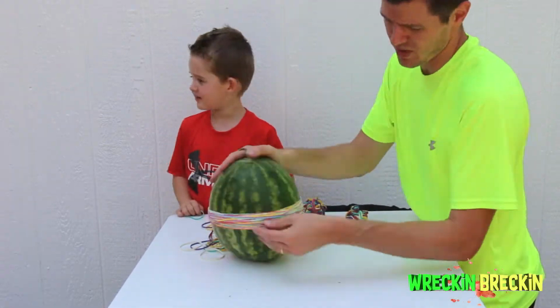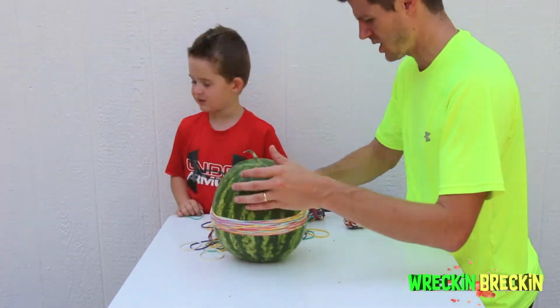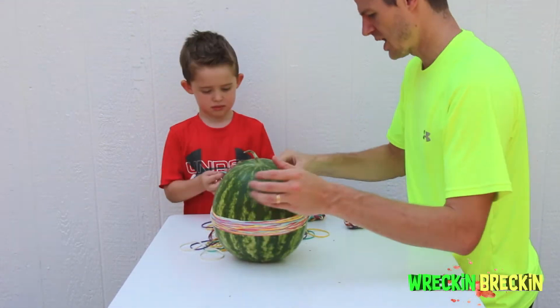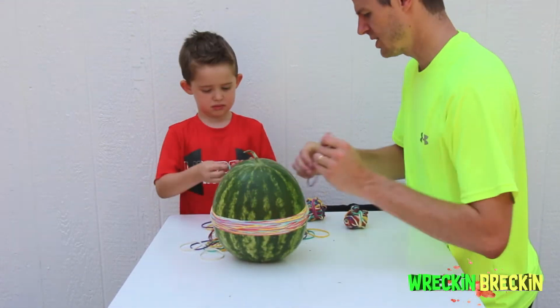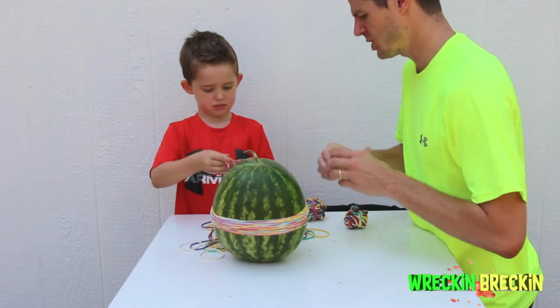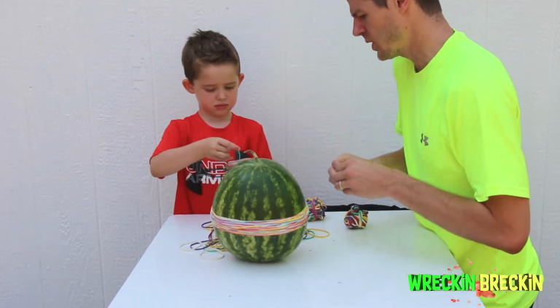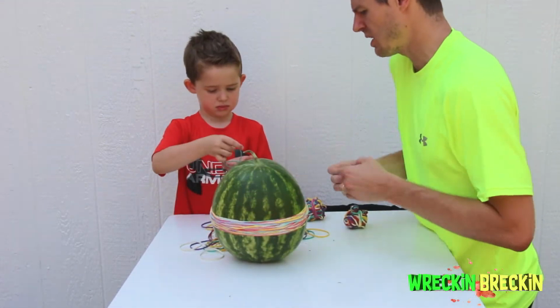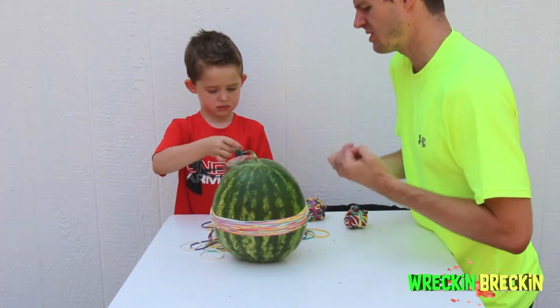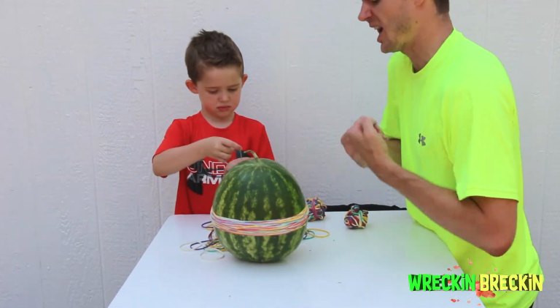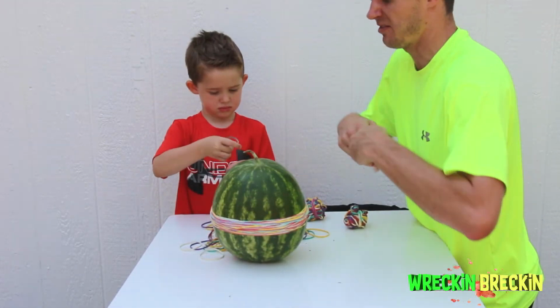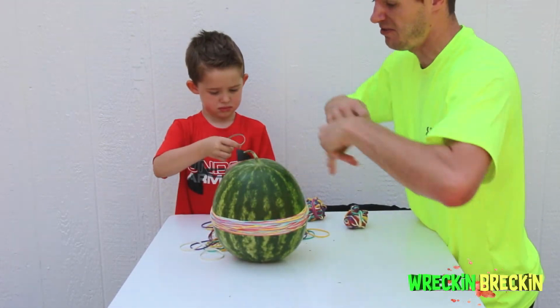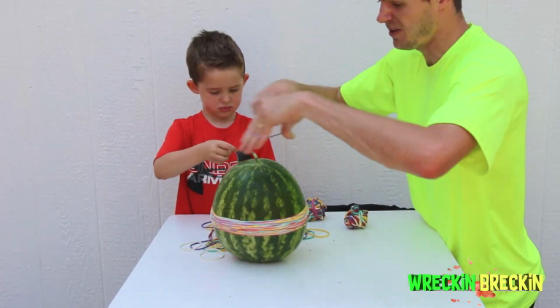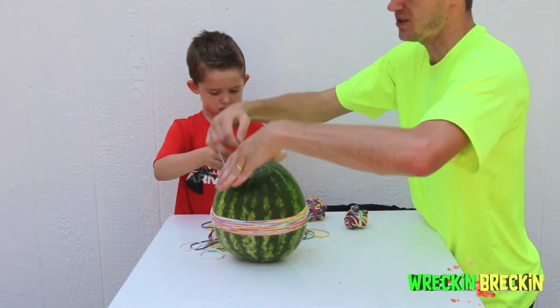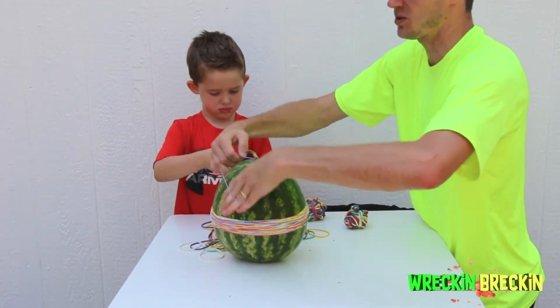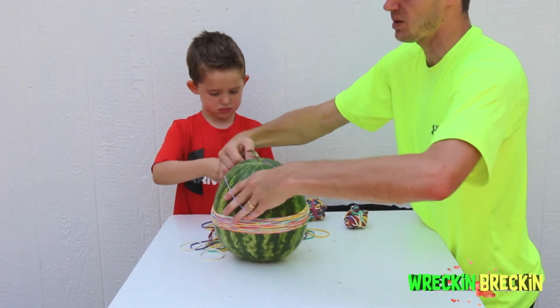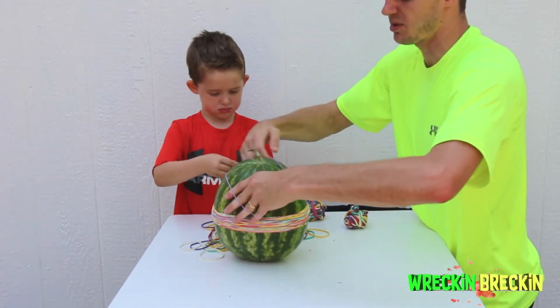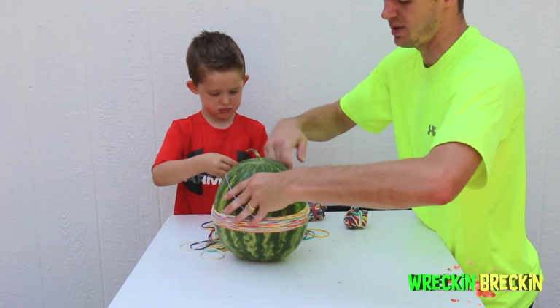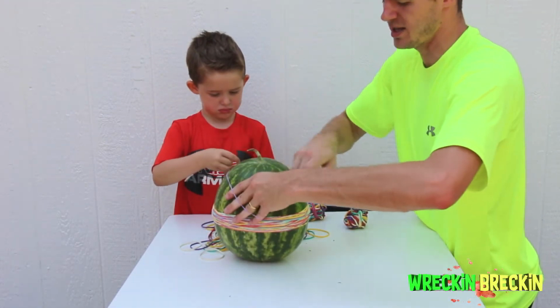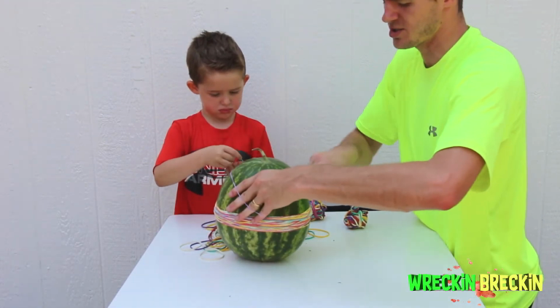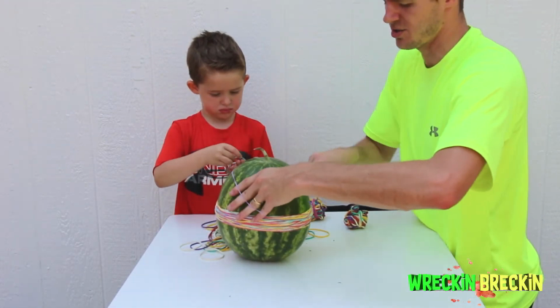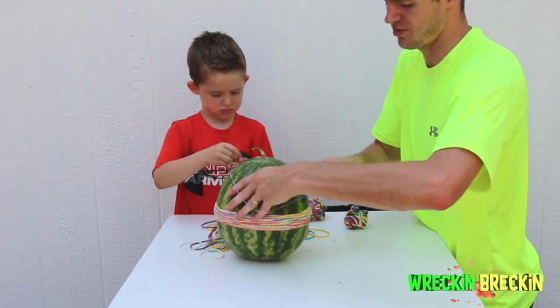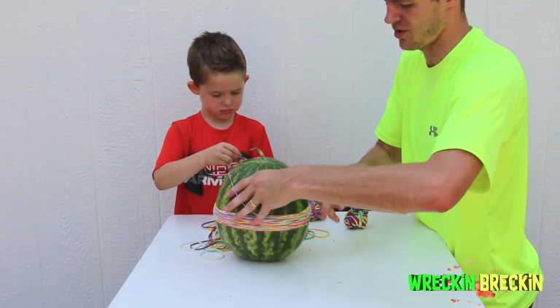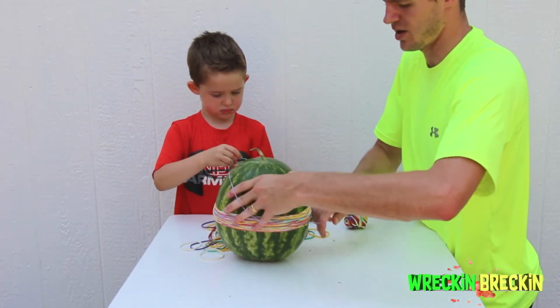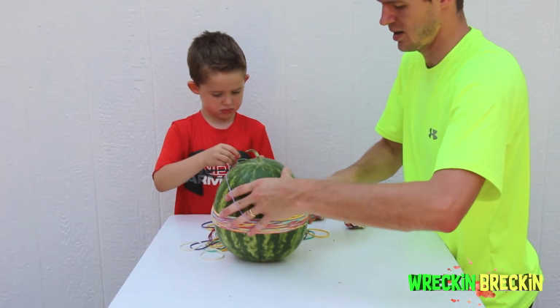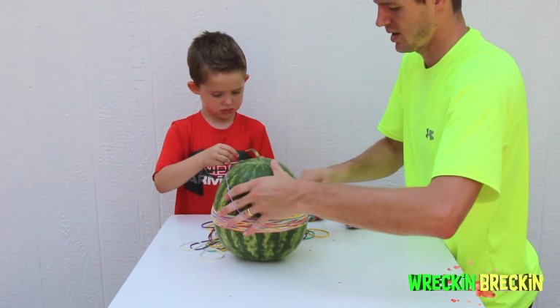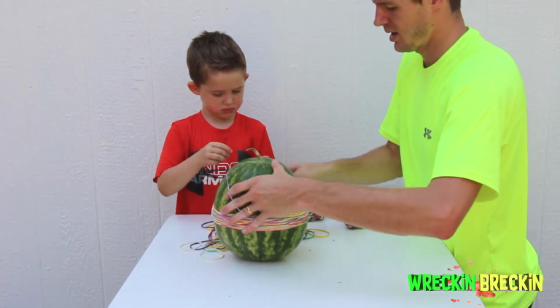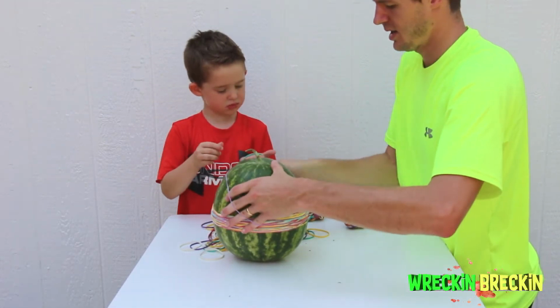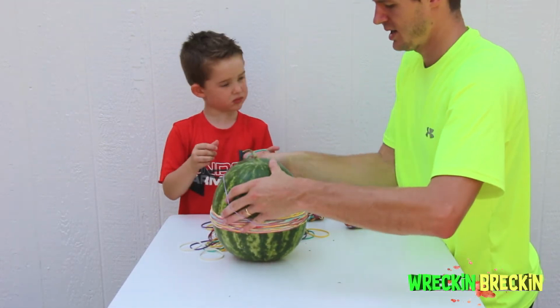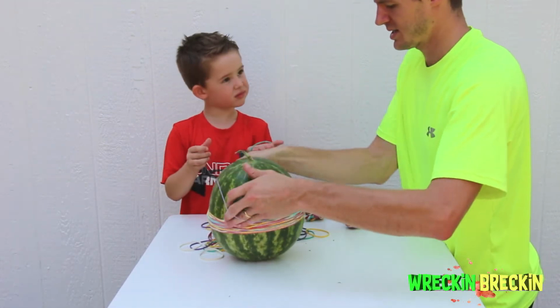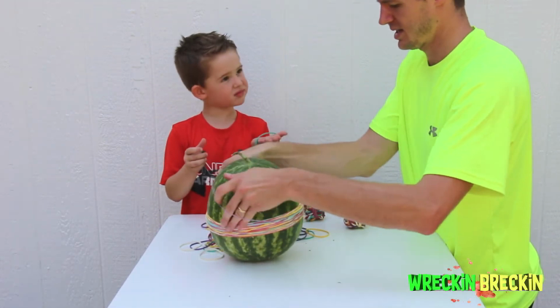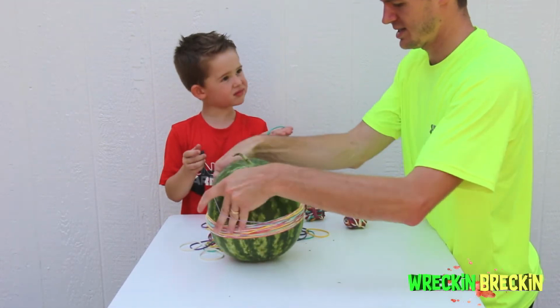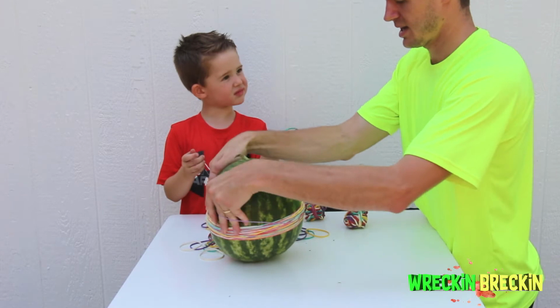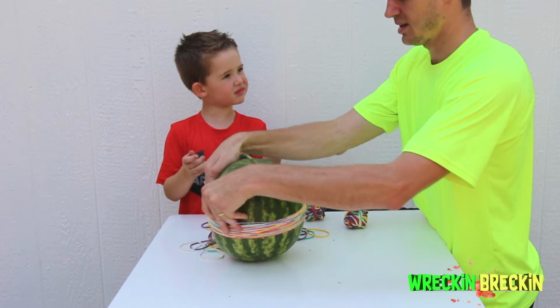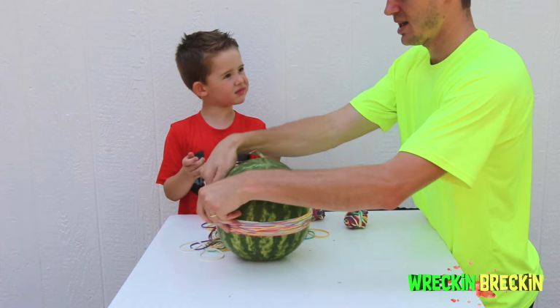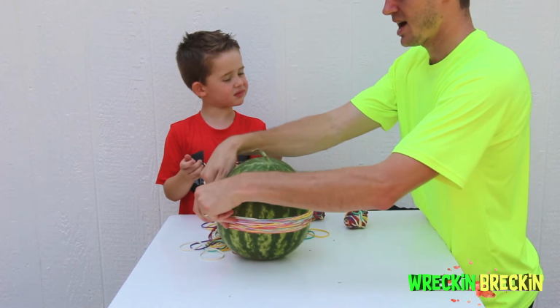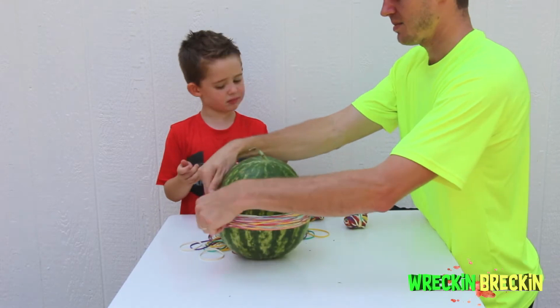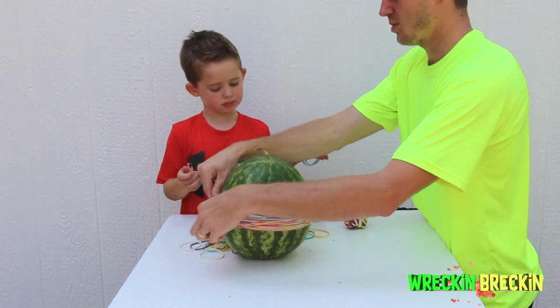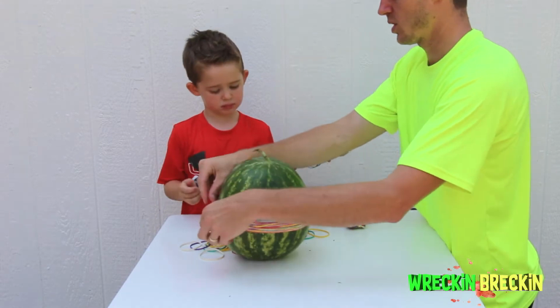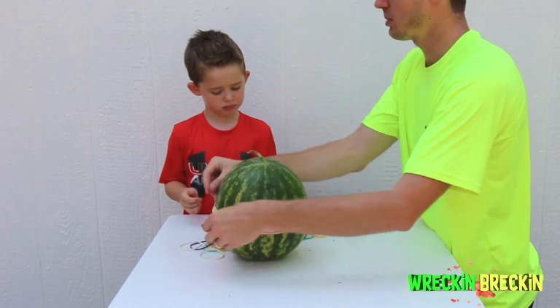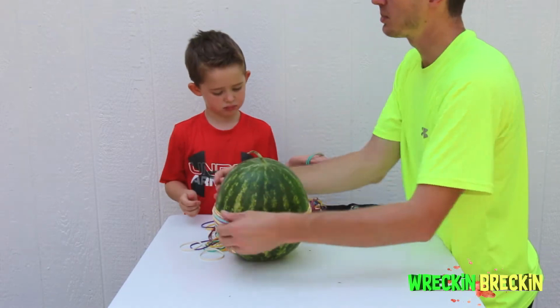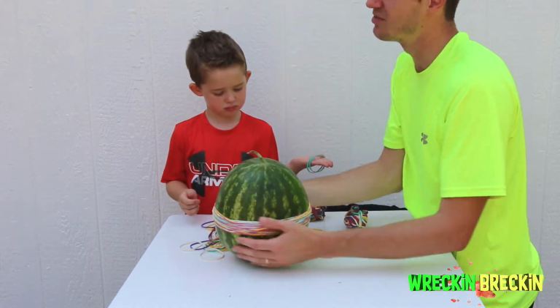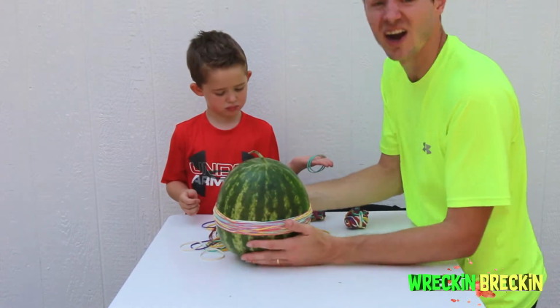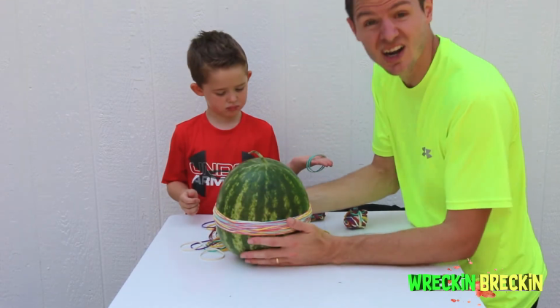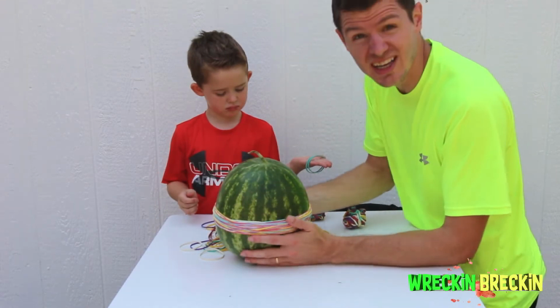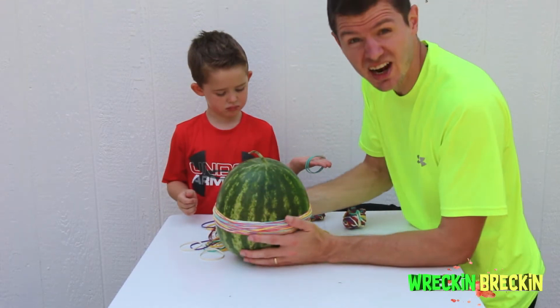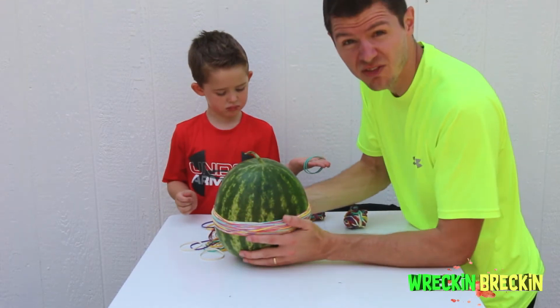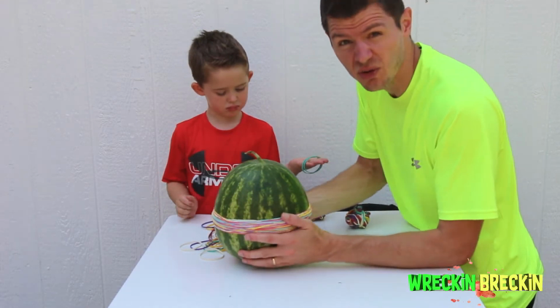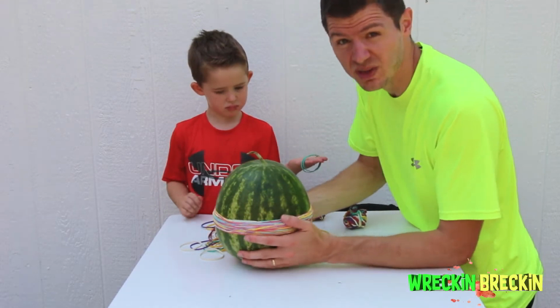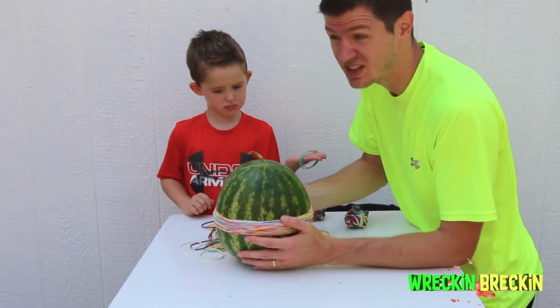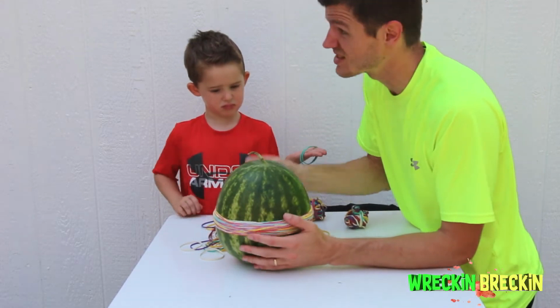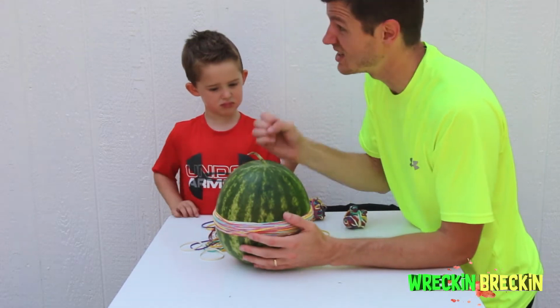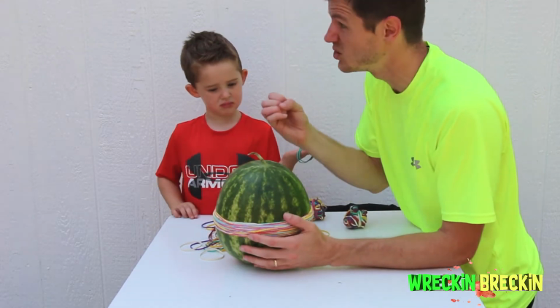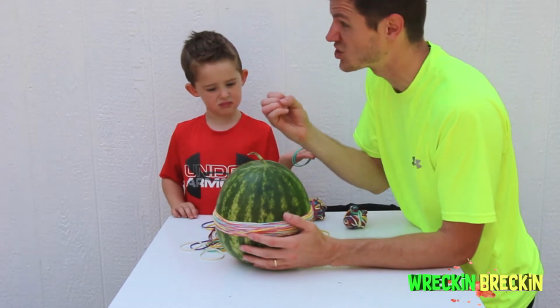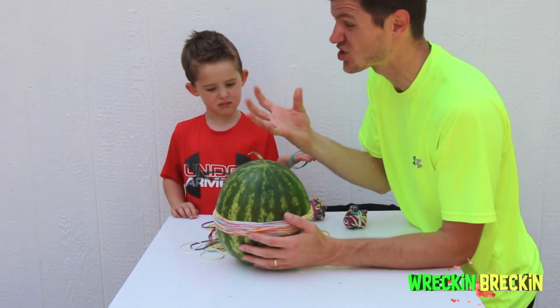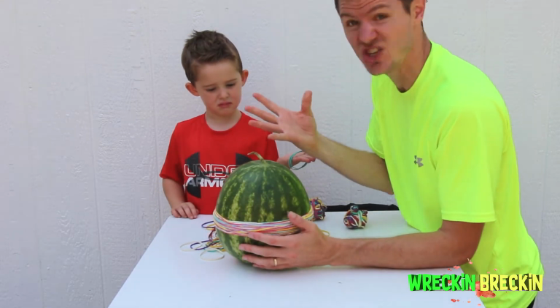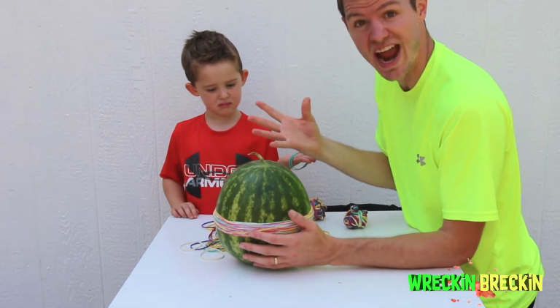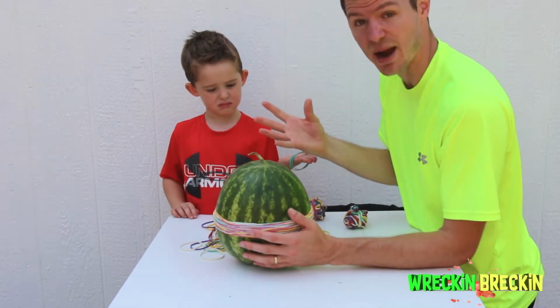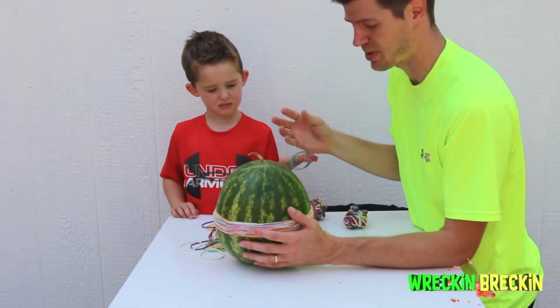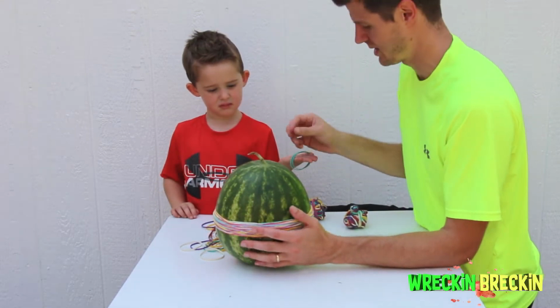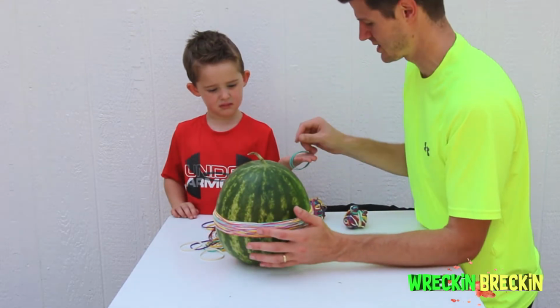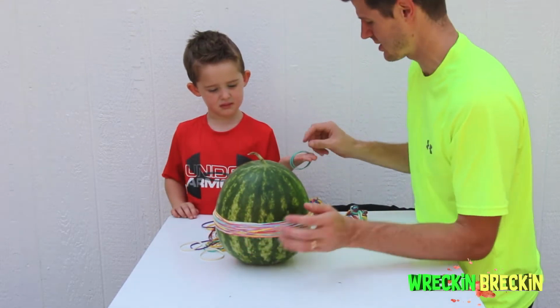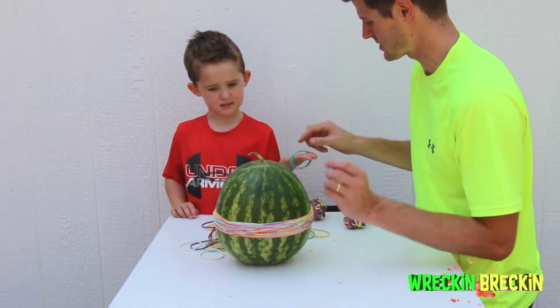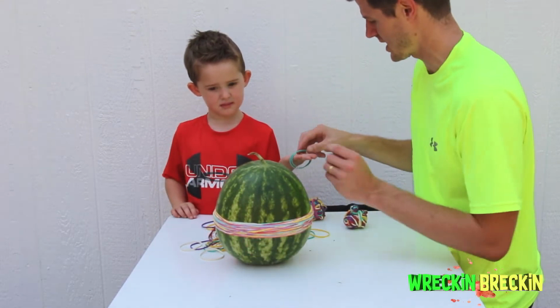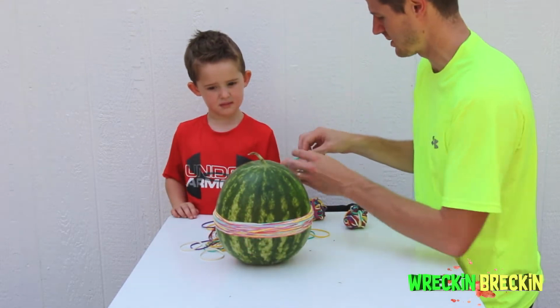I think we have like 50 rubber bands so far, and it's going to take a lot more. But be very careful because they do snap sometimes.